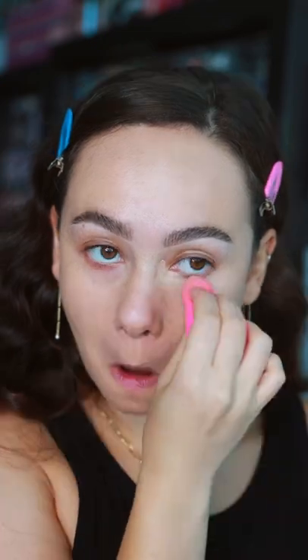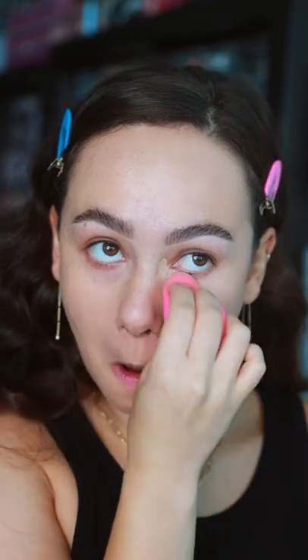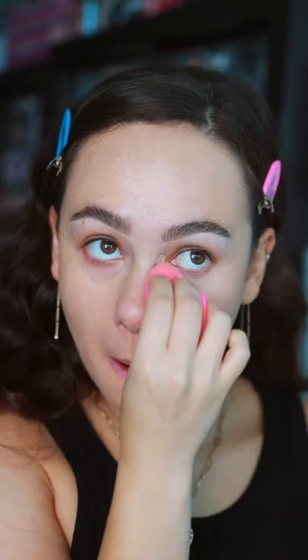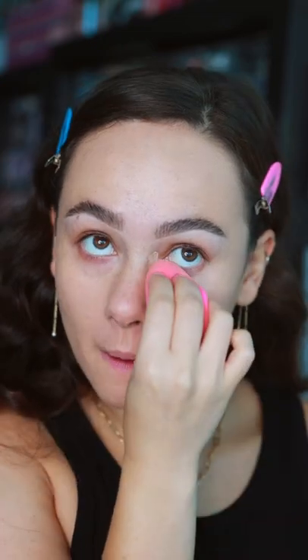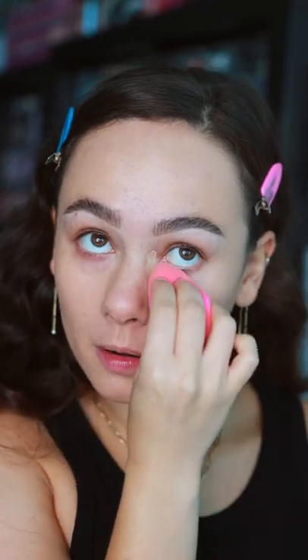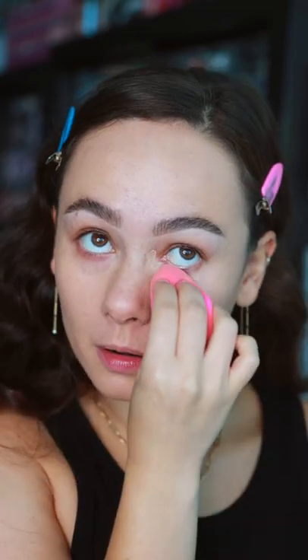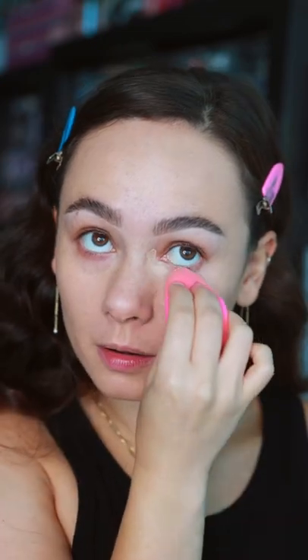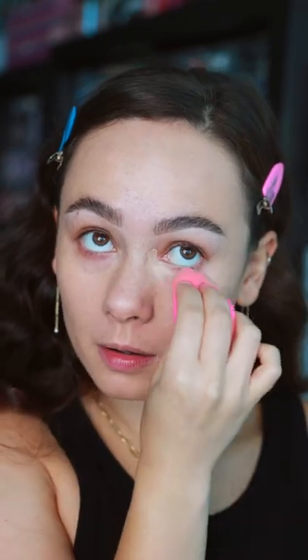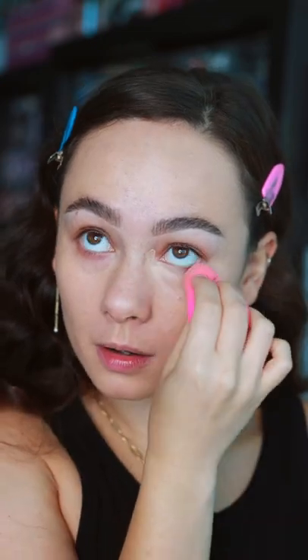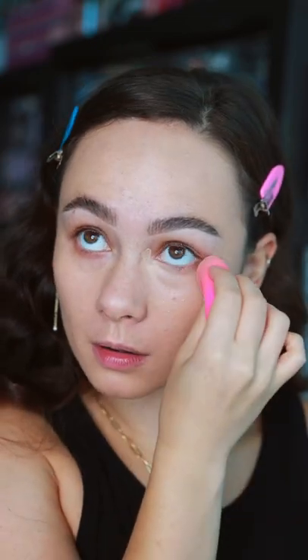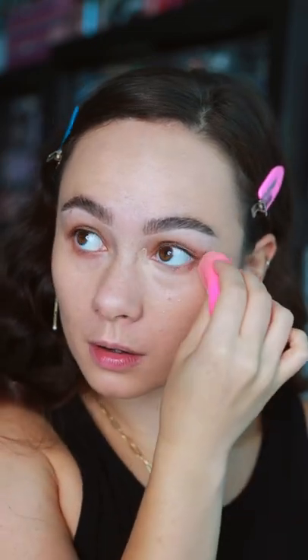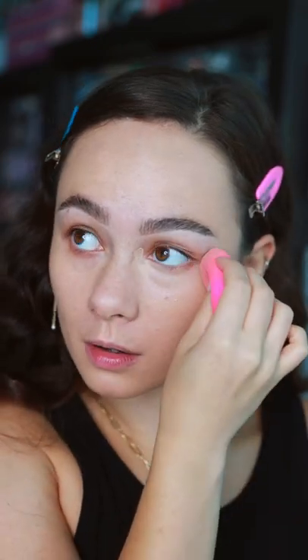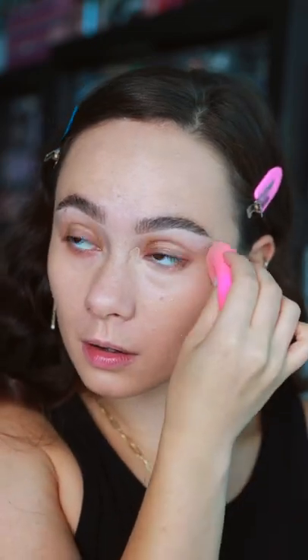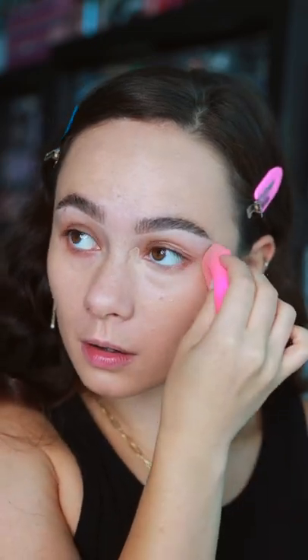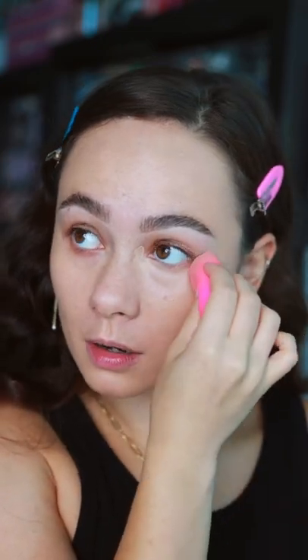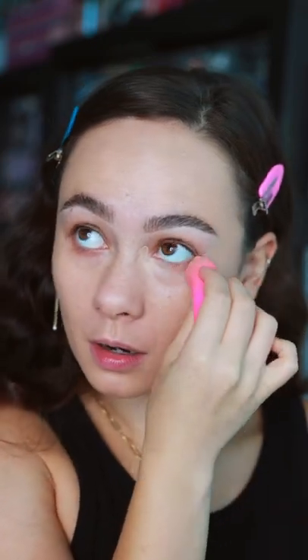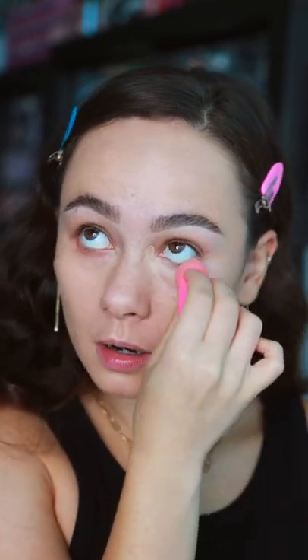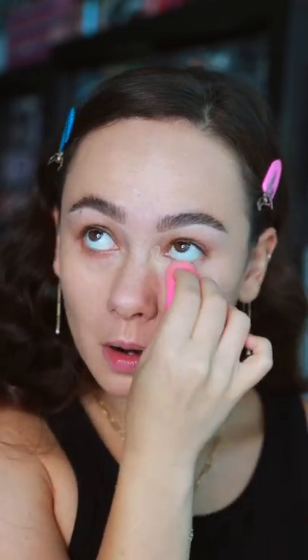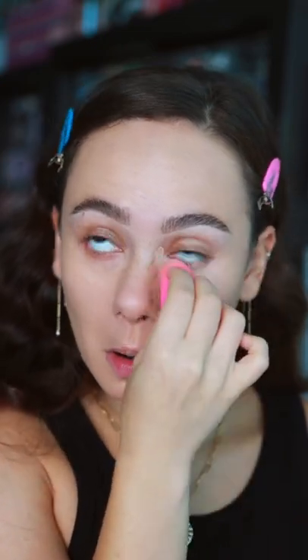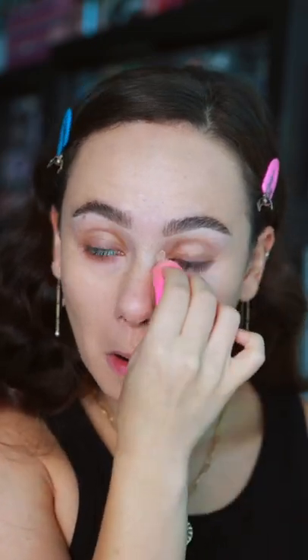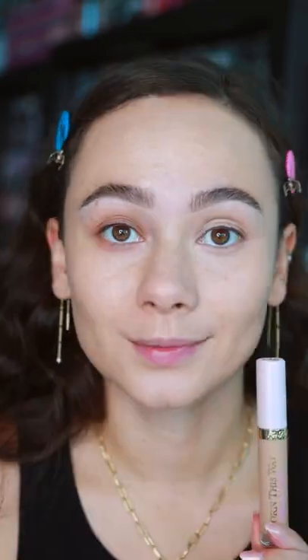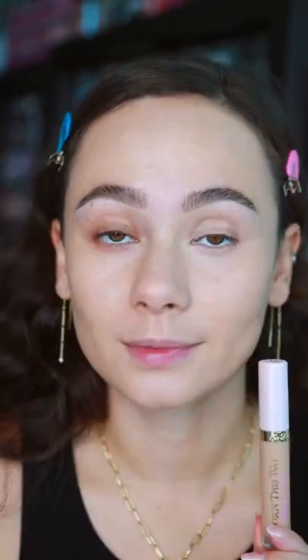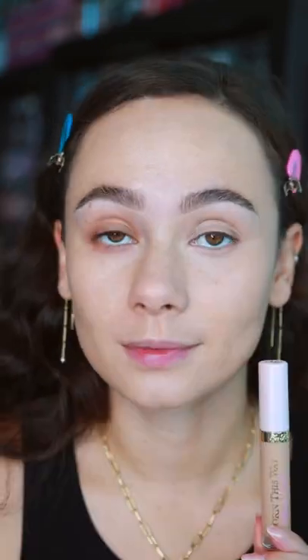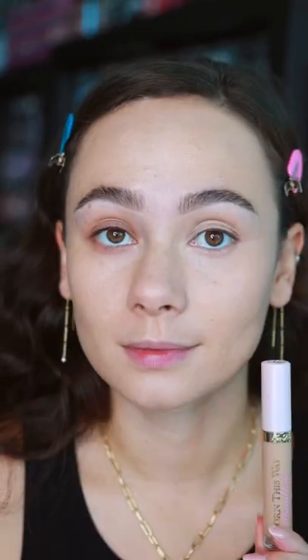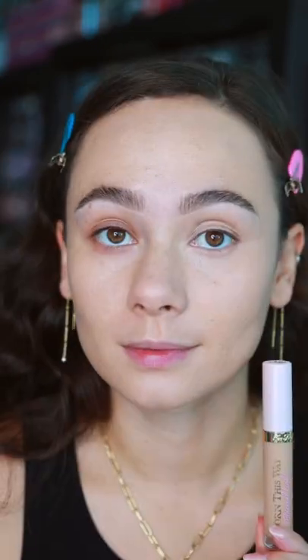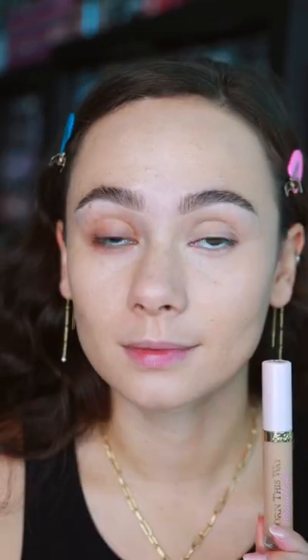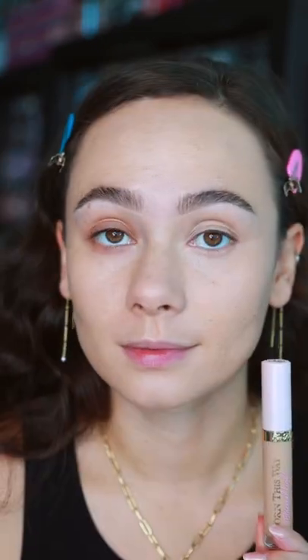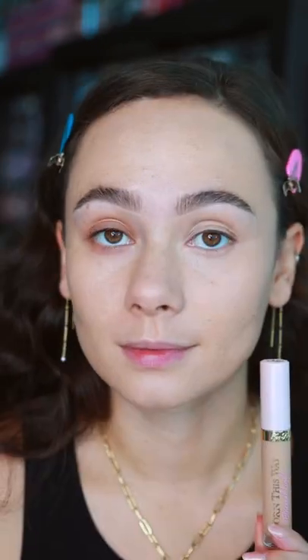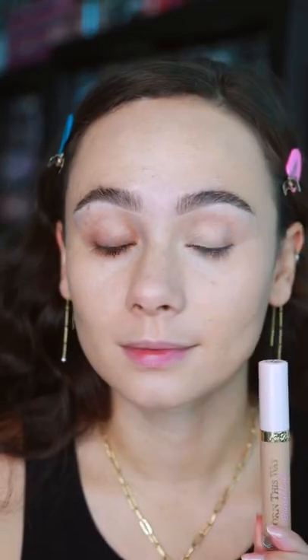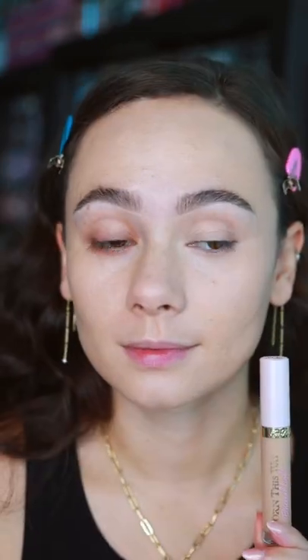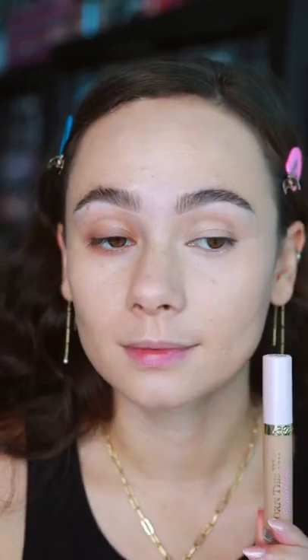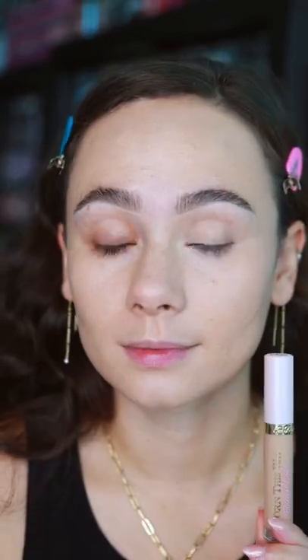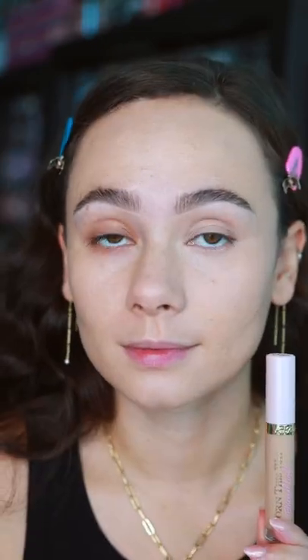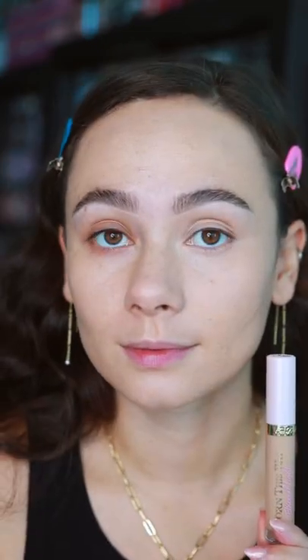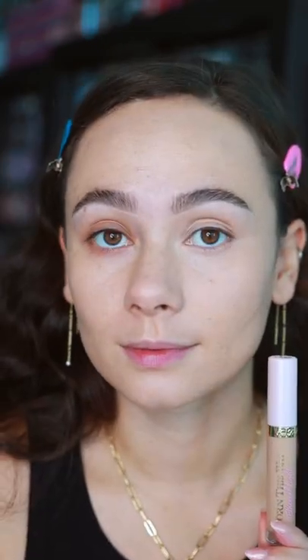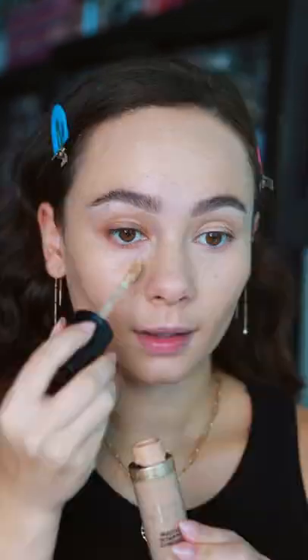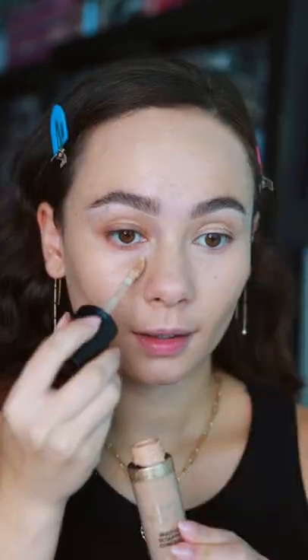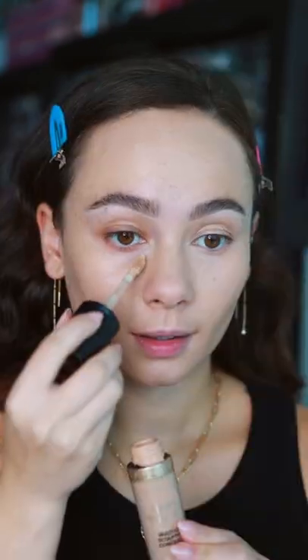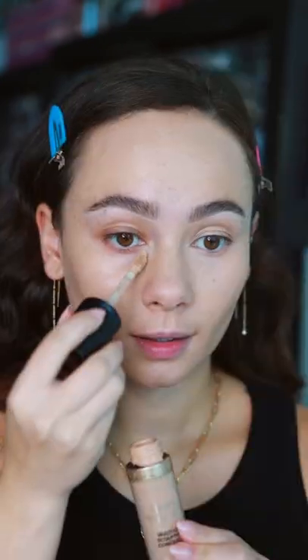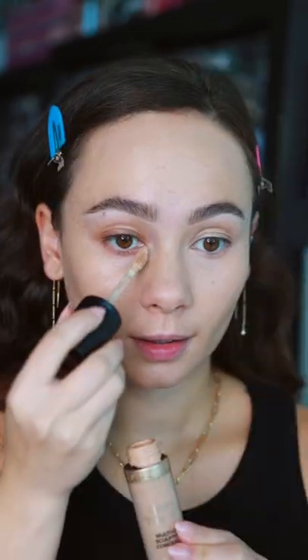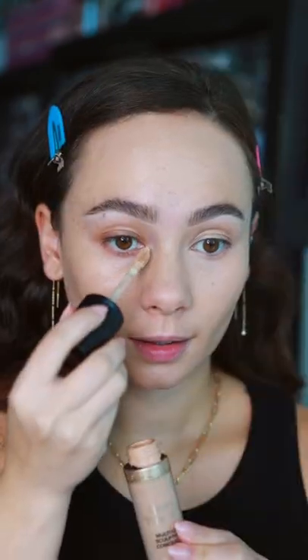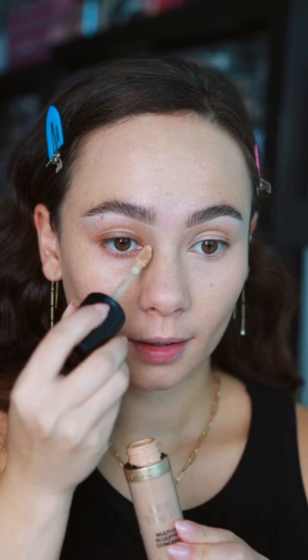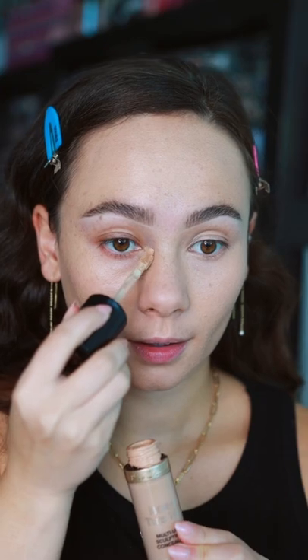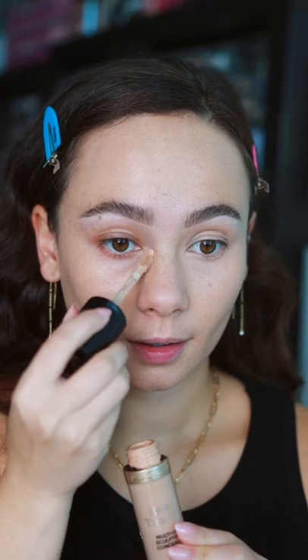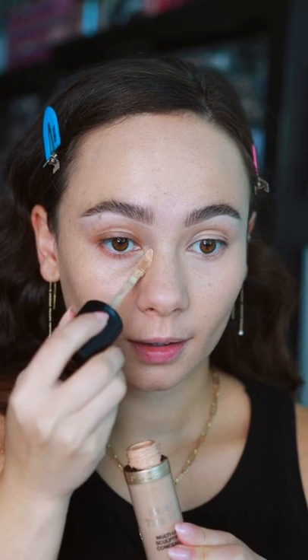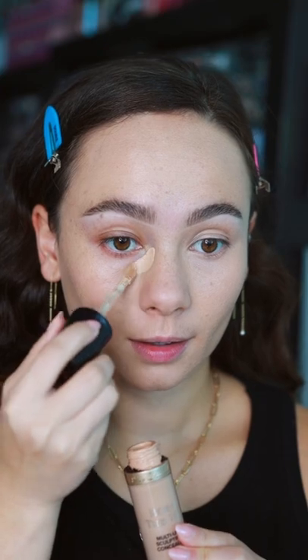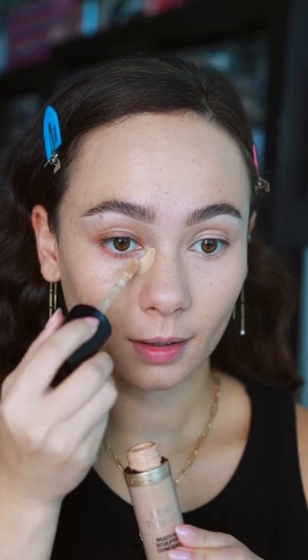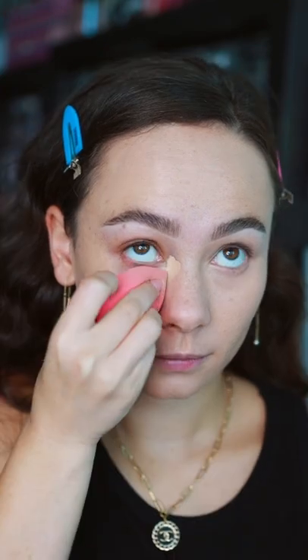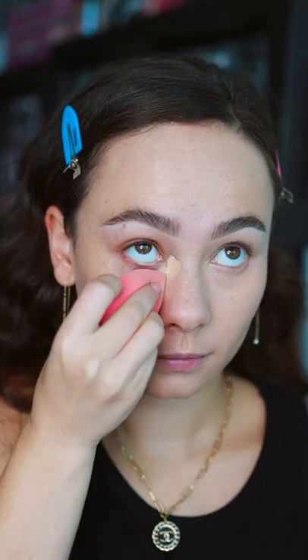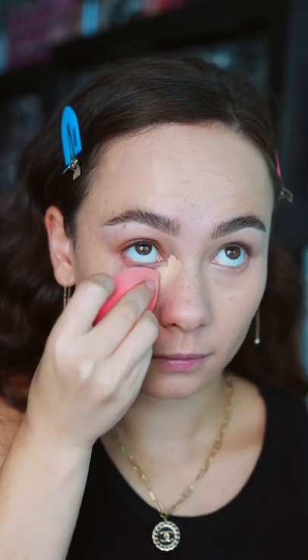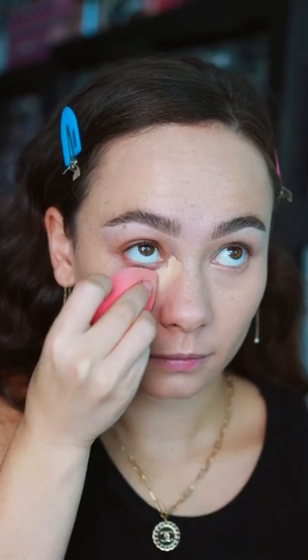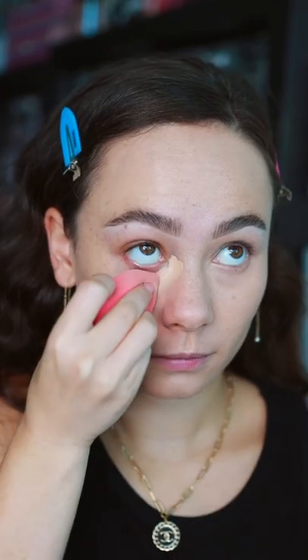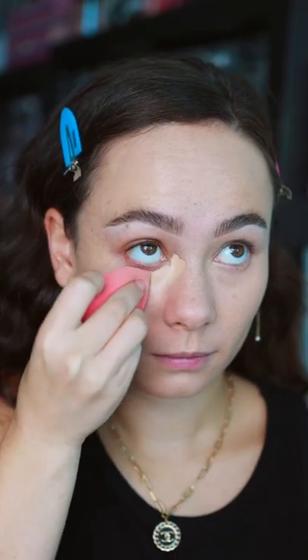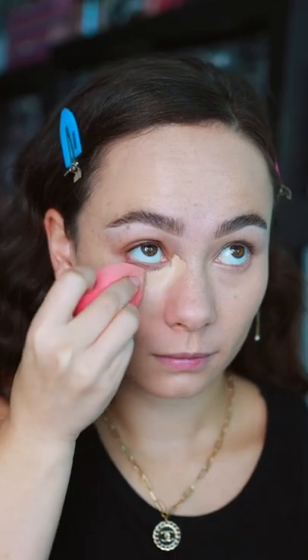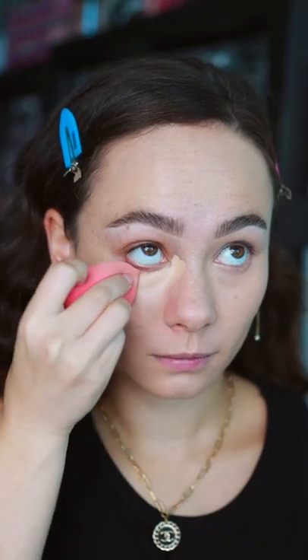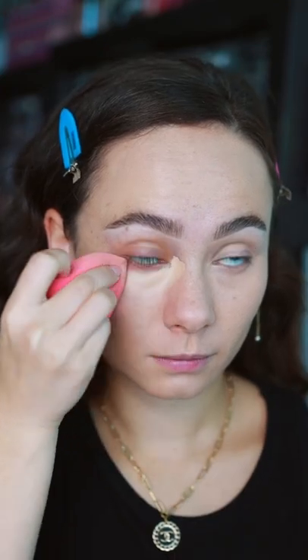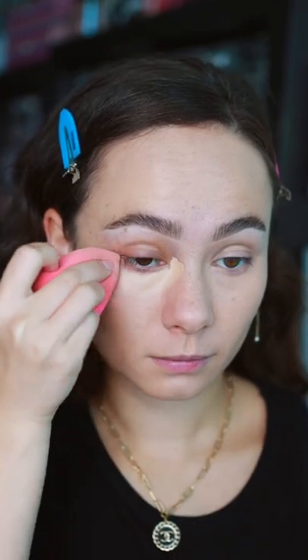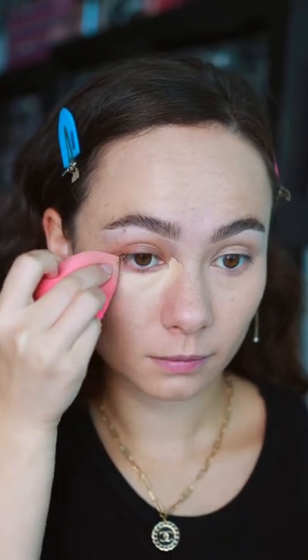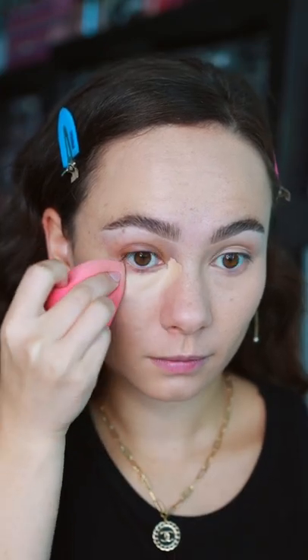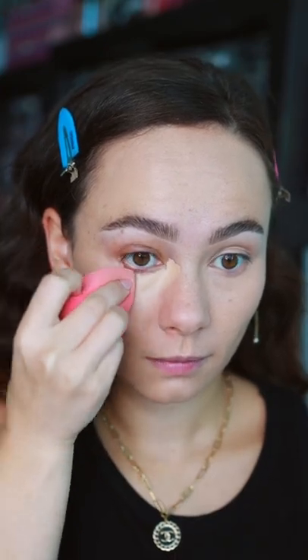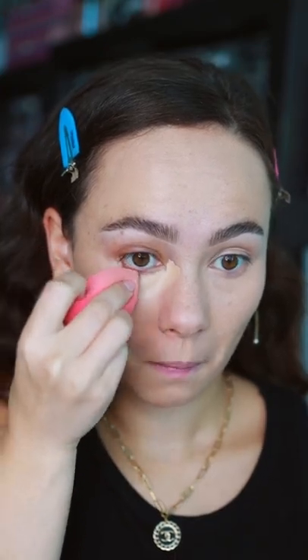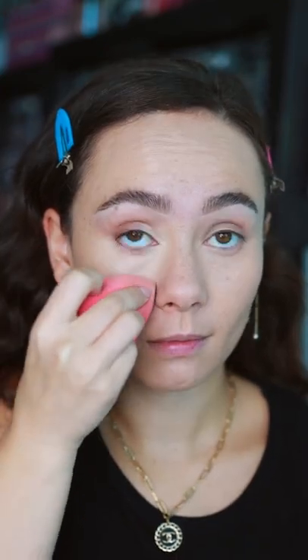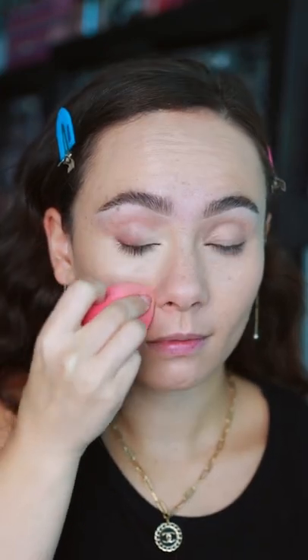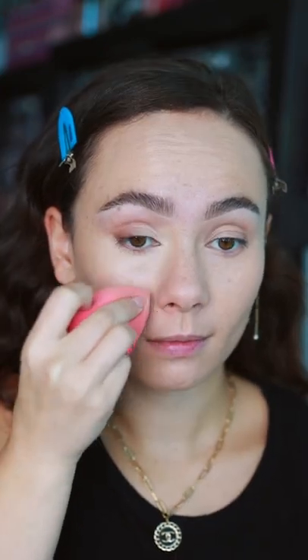I'm applying the Ethereal Light on this side of my face and then I'm going to be applying the original on this side of my face.